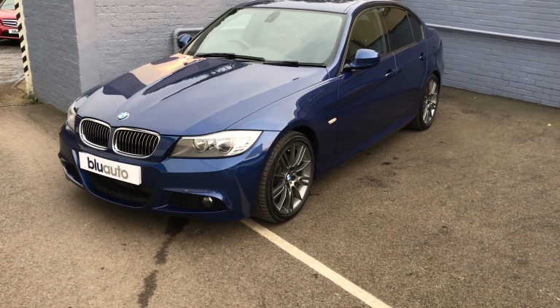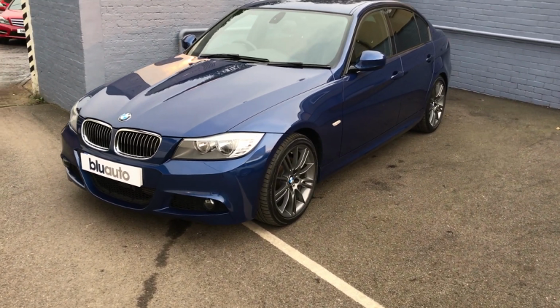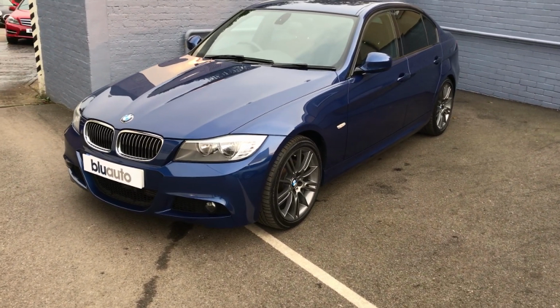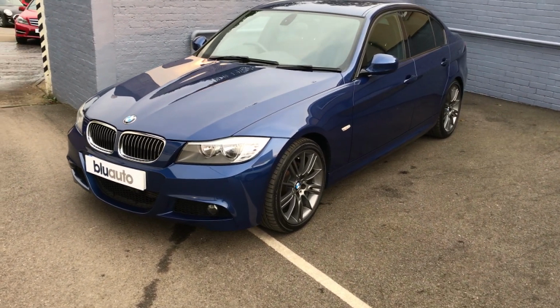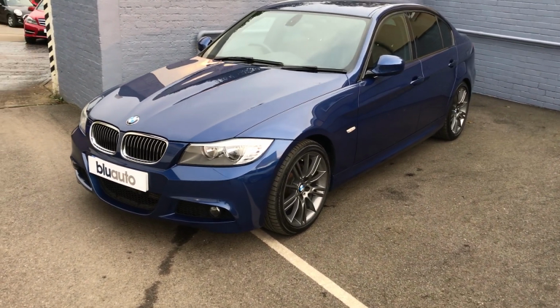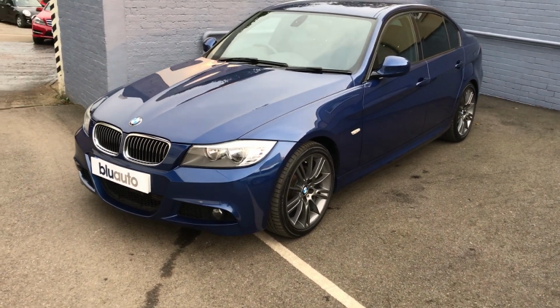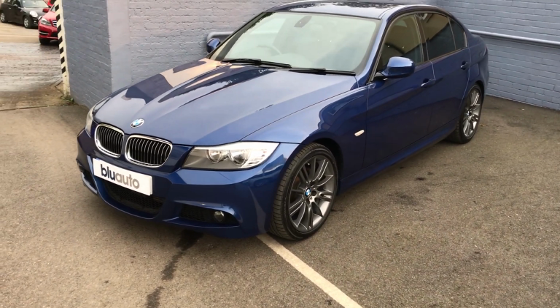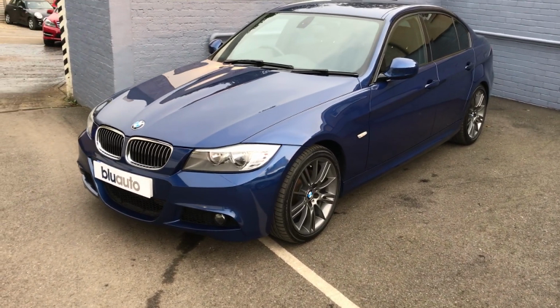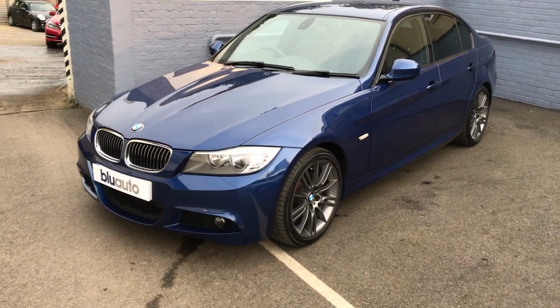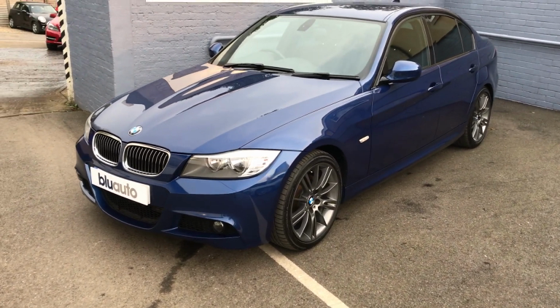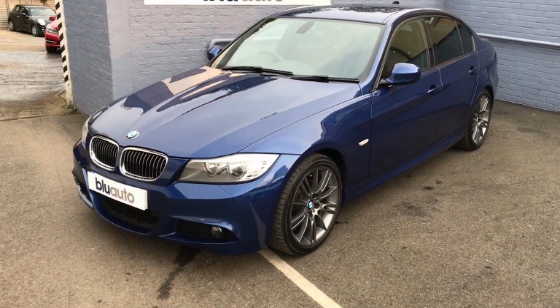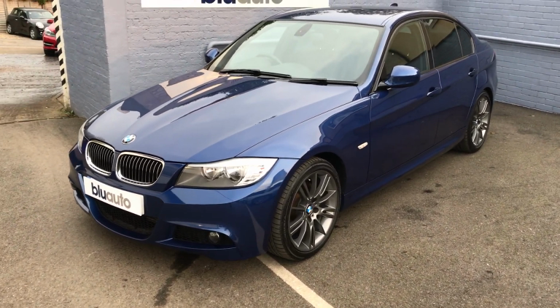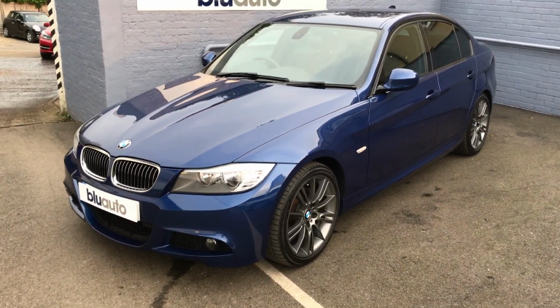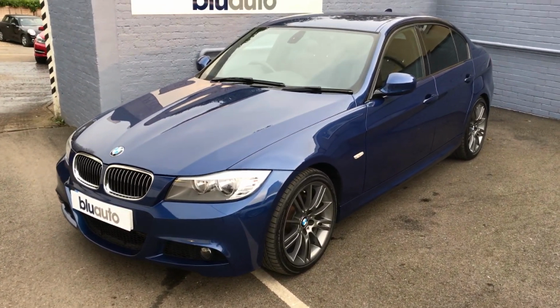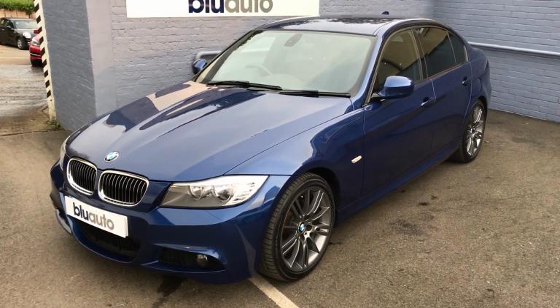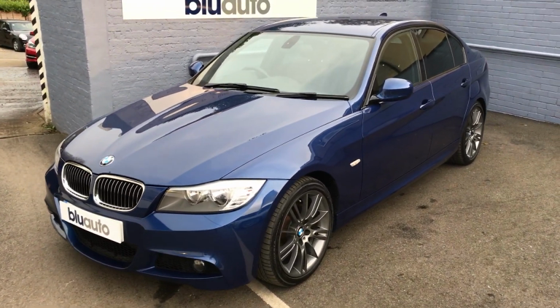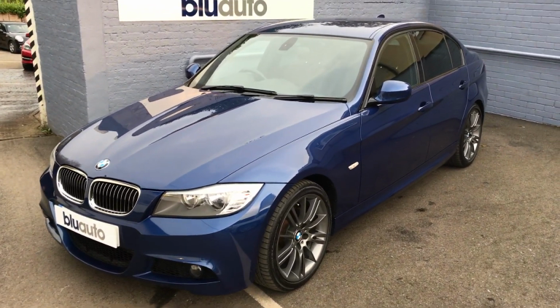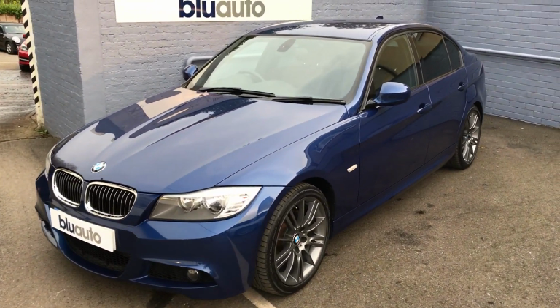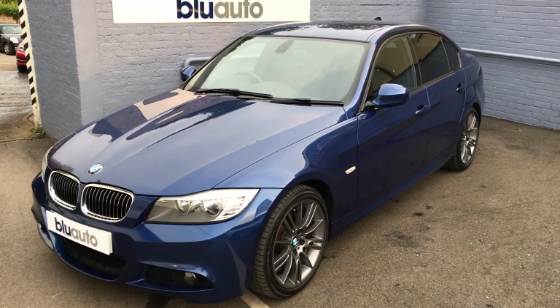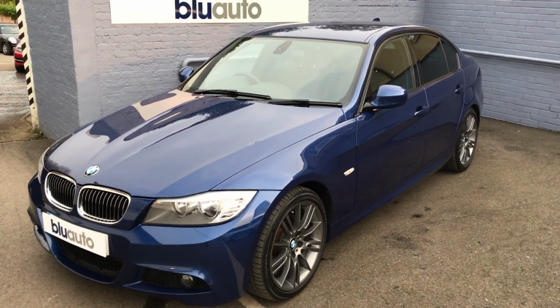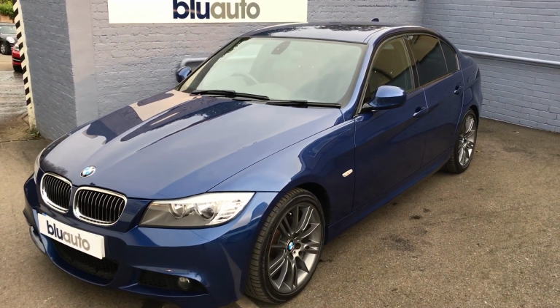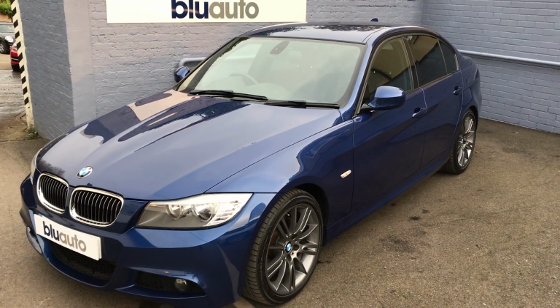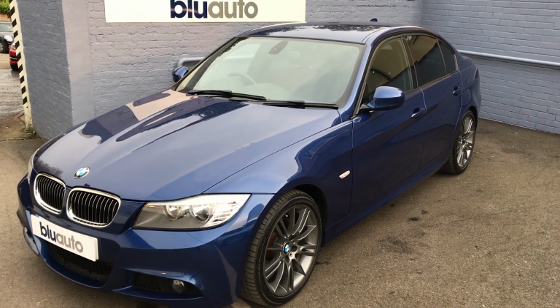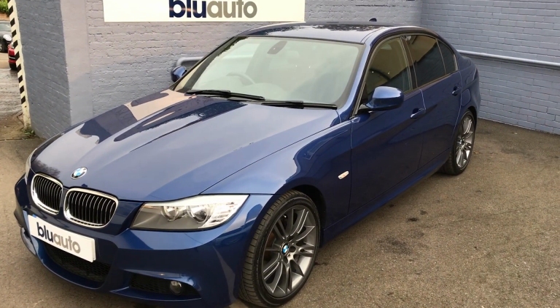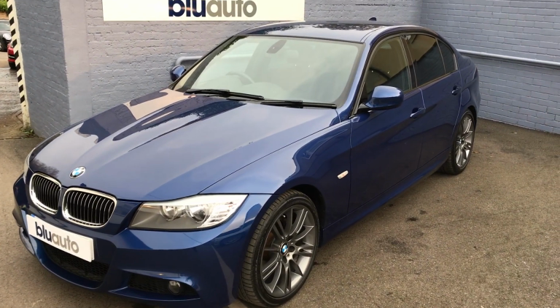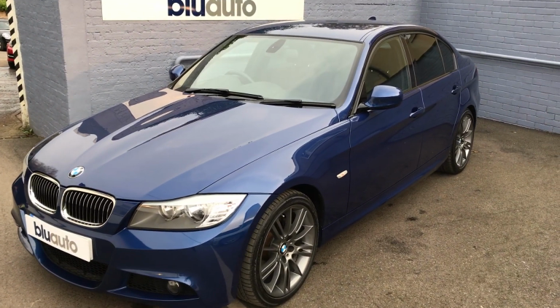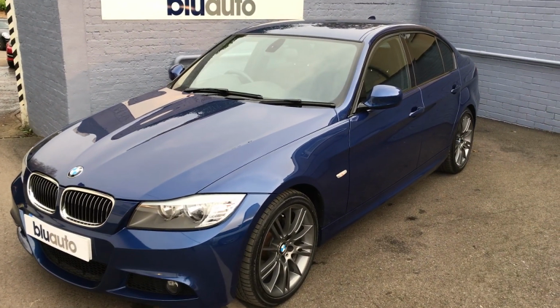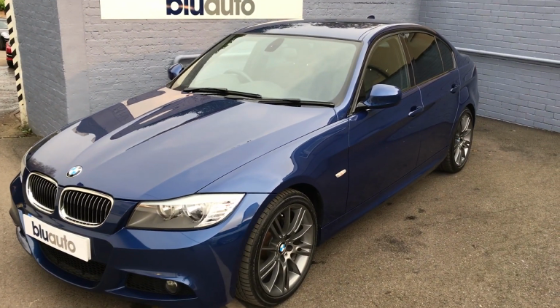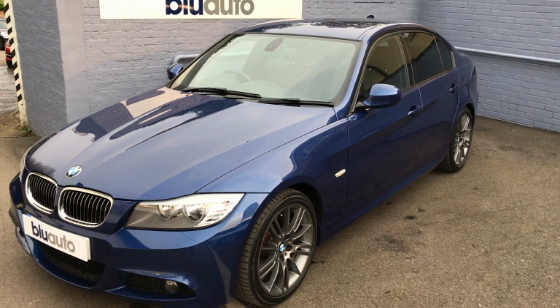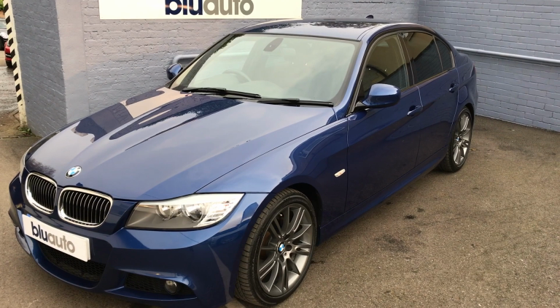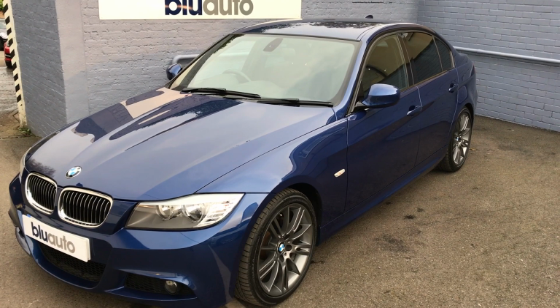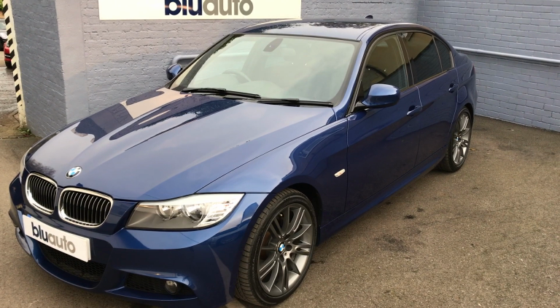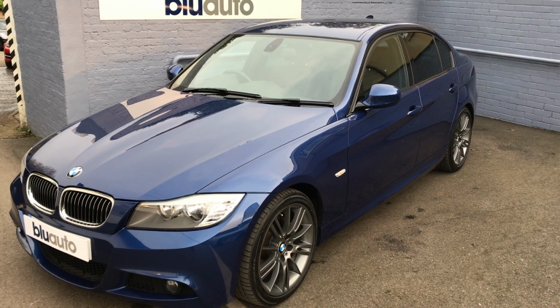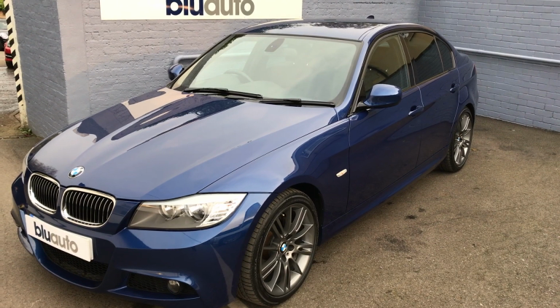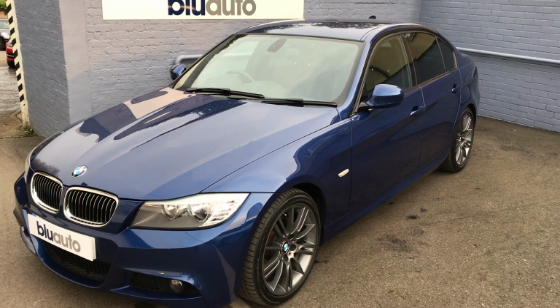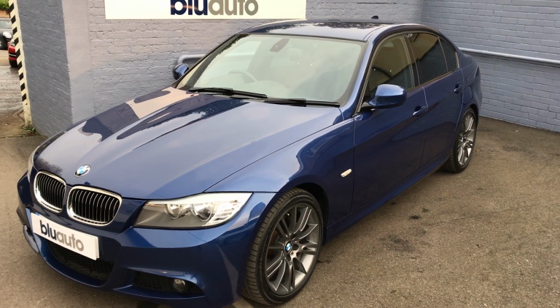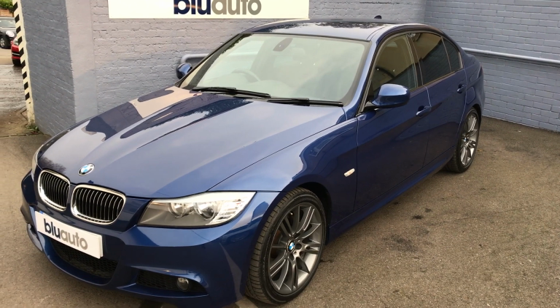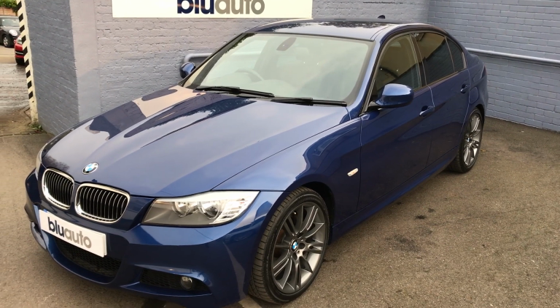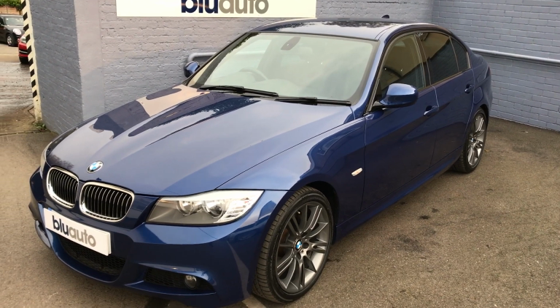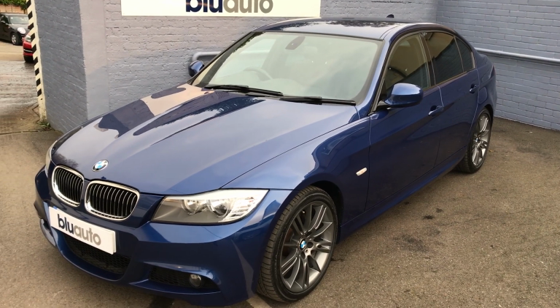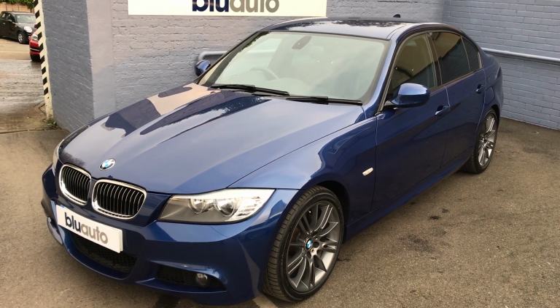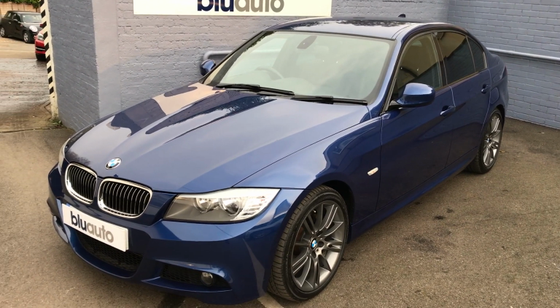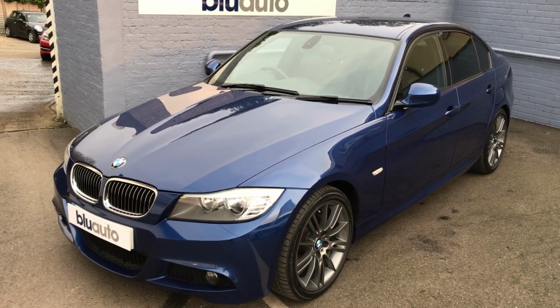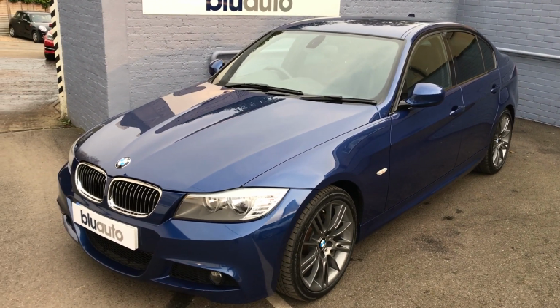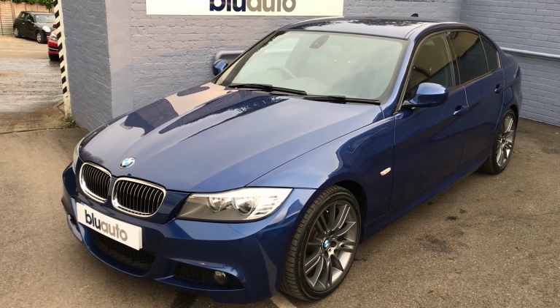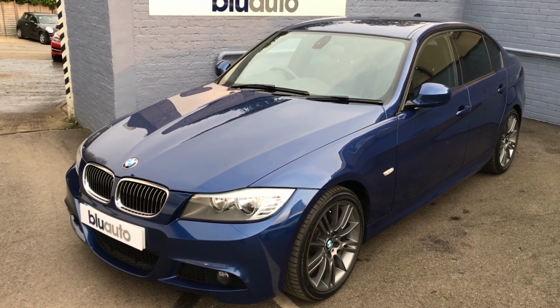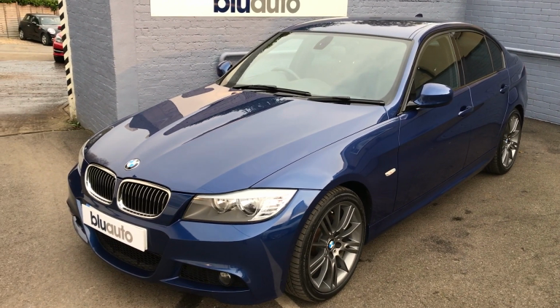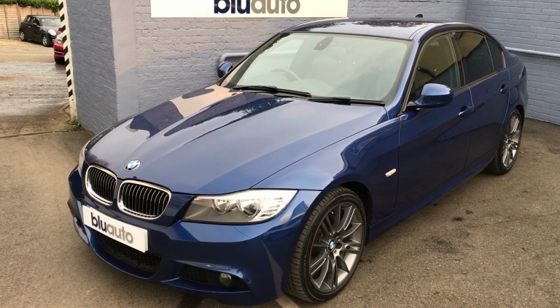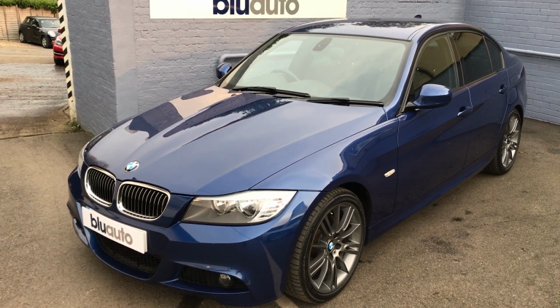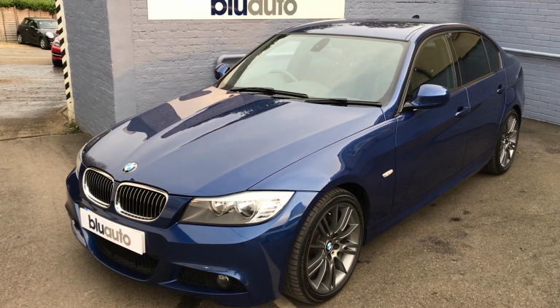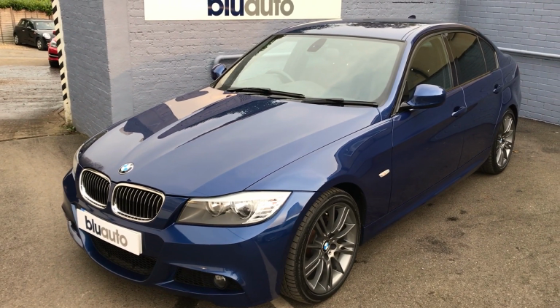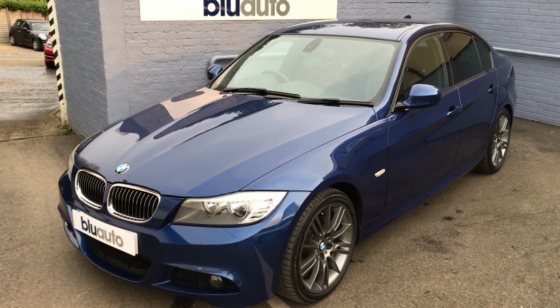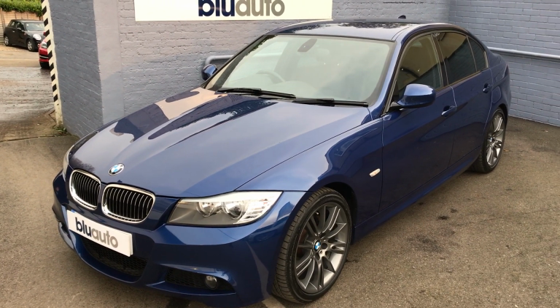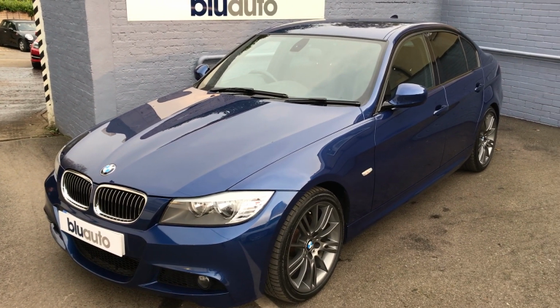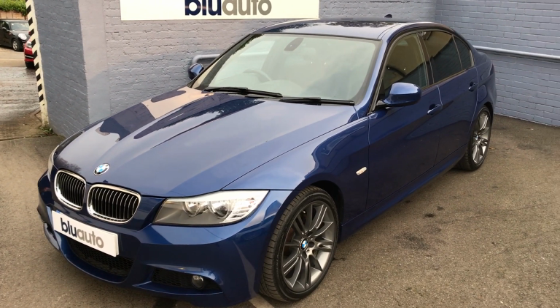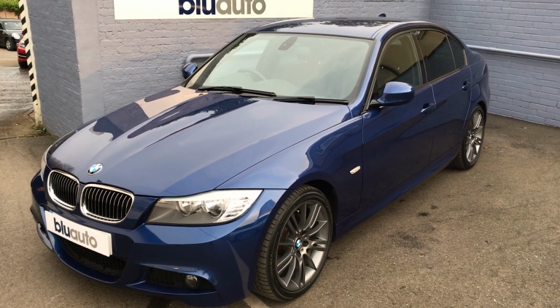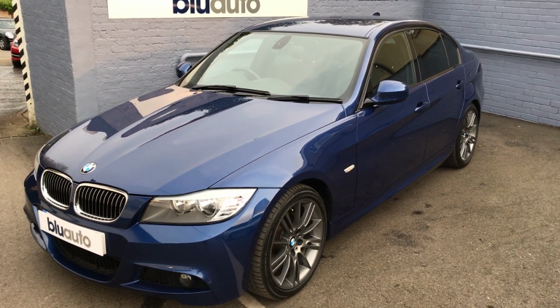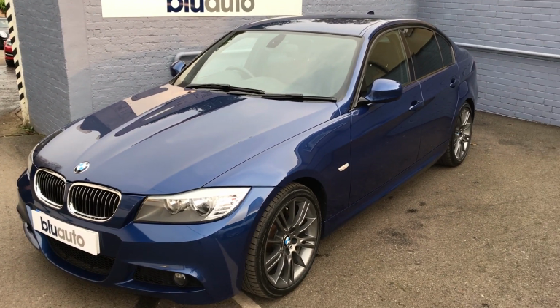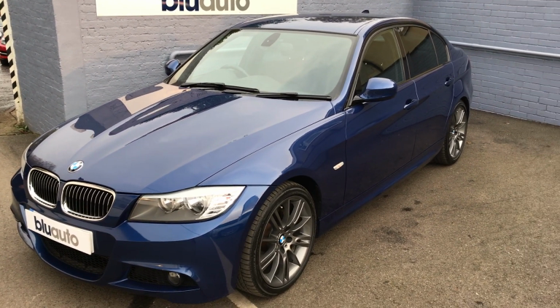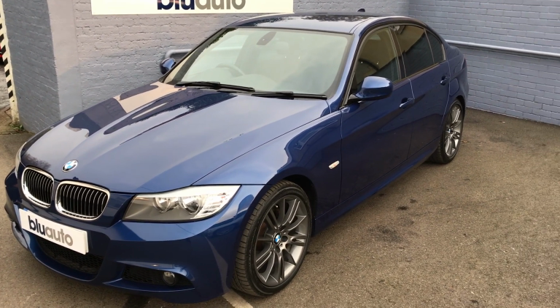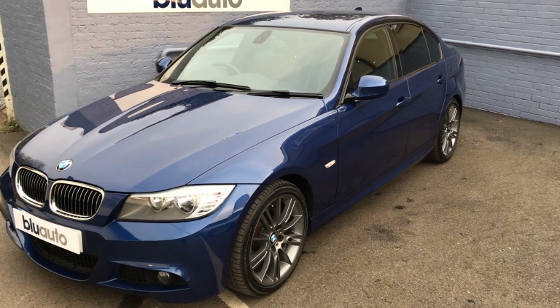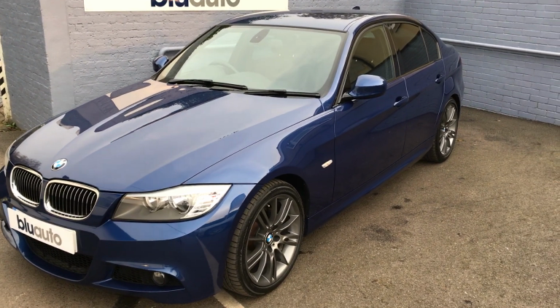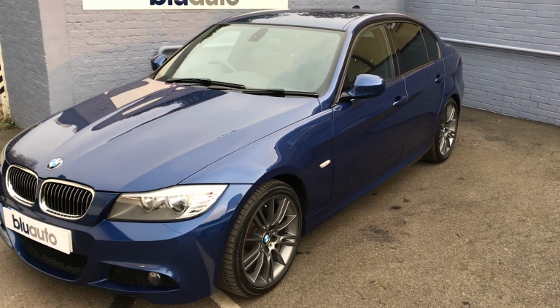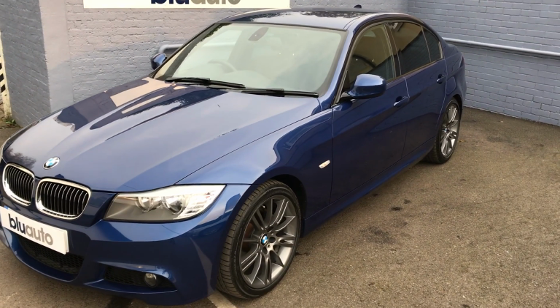I'm going to take you around the car today so you can see the sort of condition it has arrived to us in, and also look at the specification in a little bit more detail.